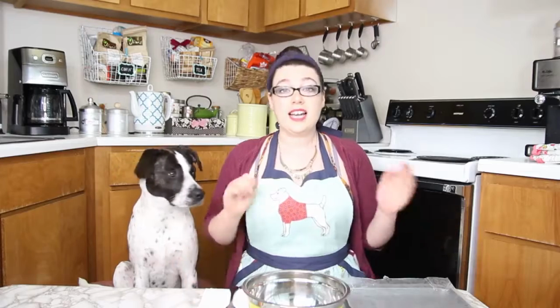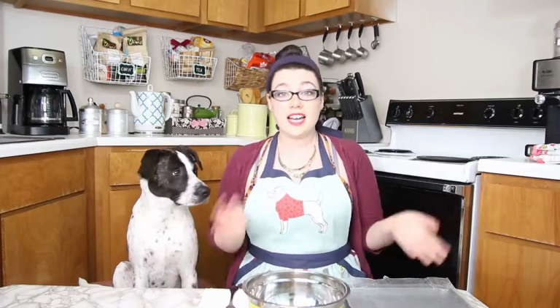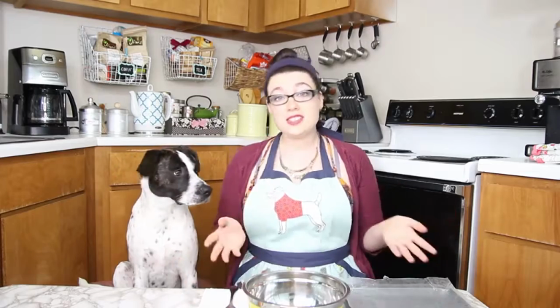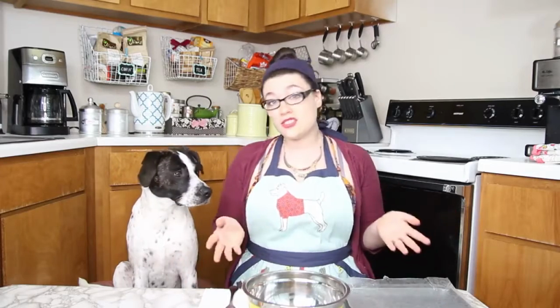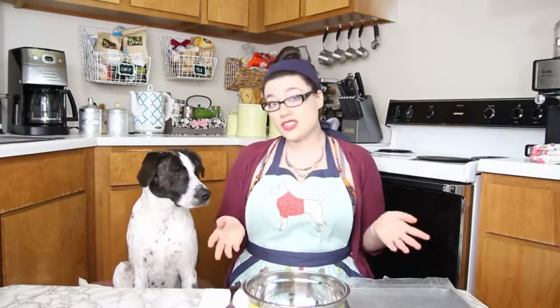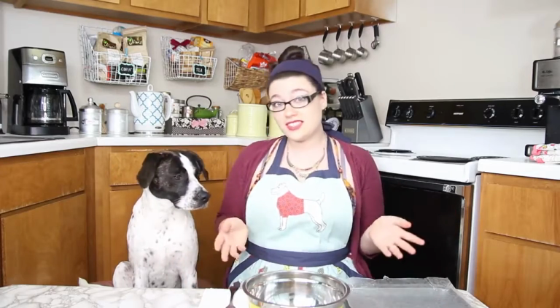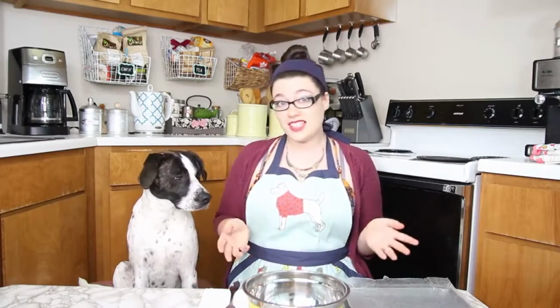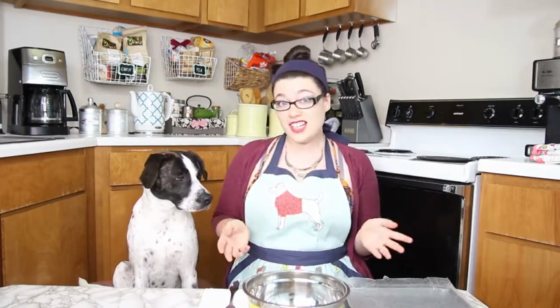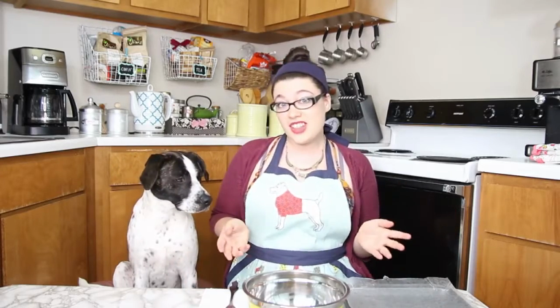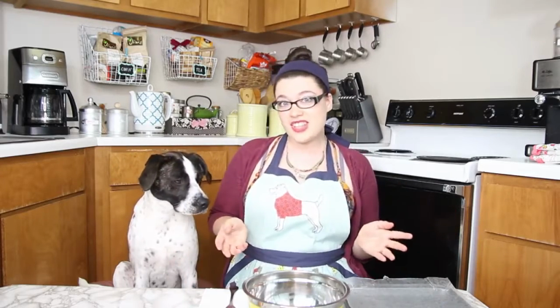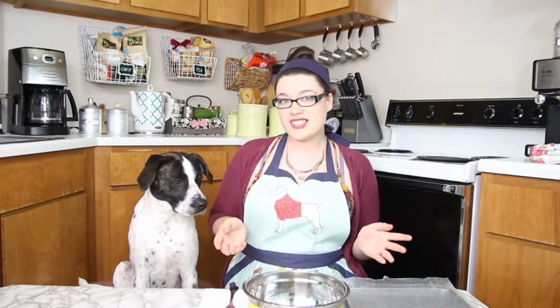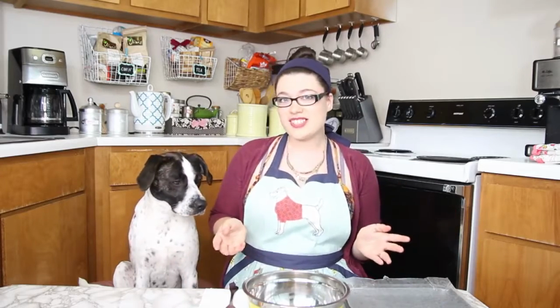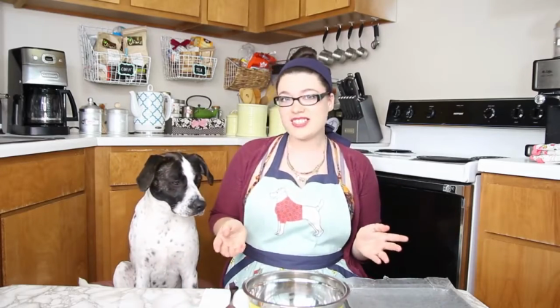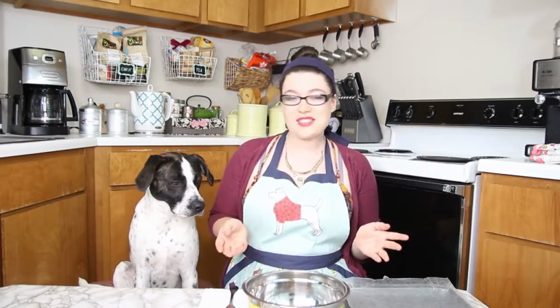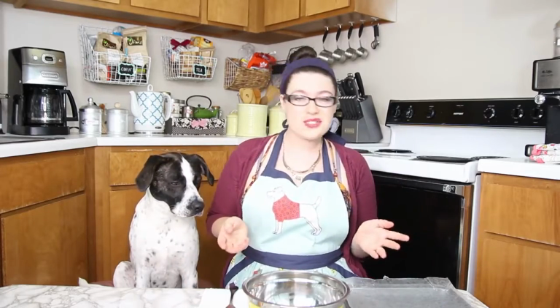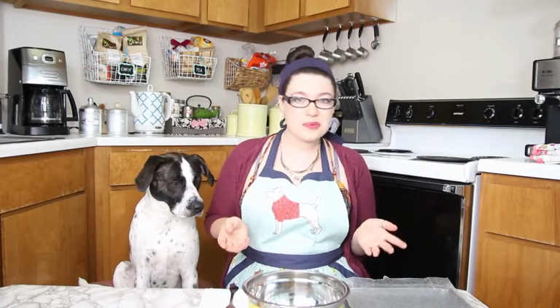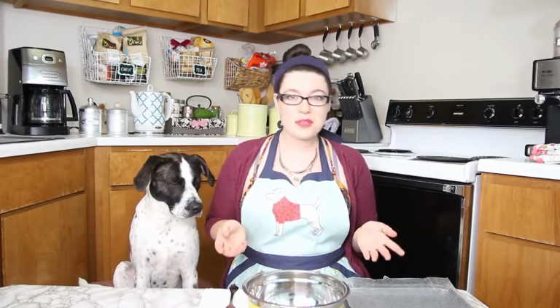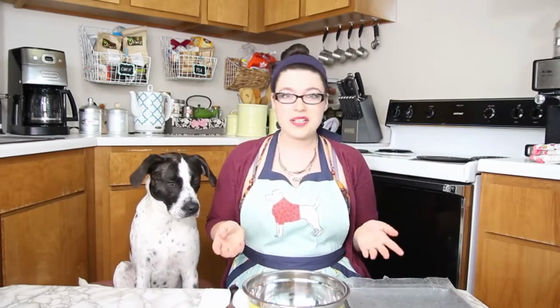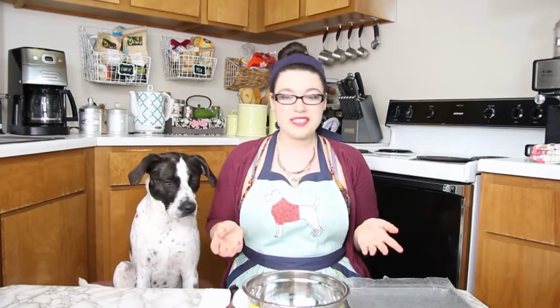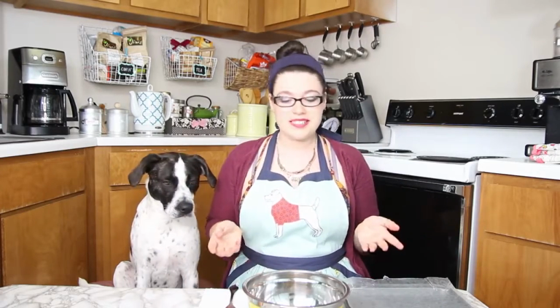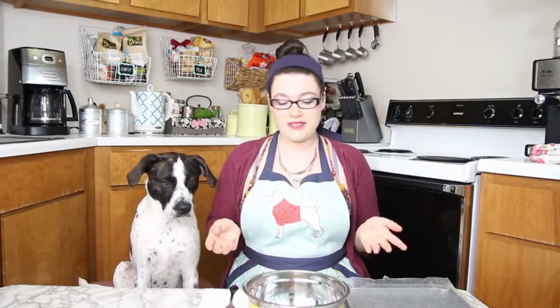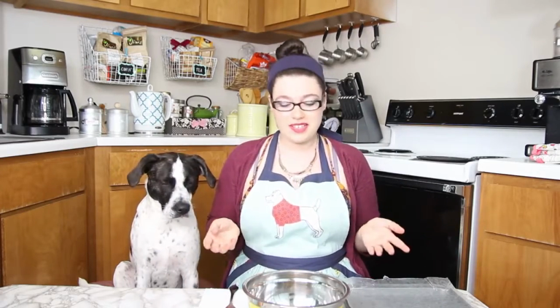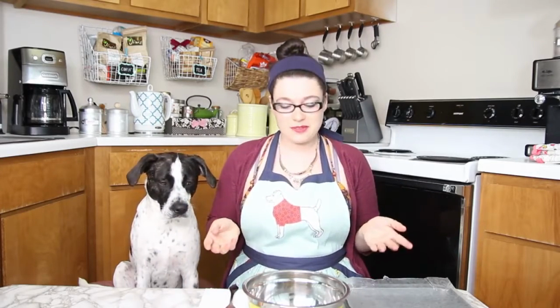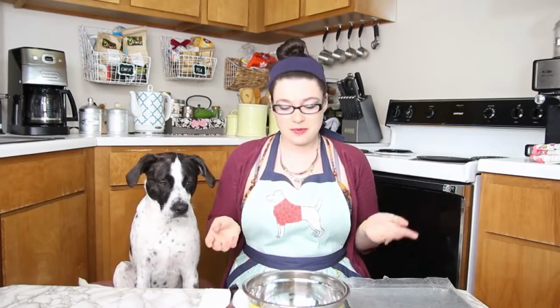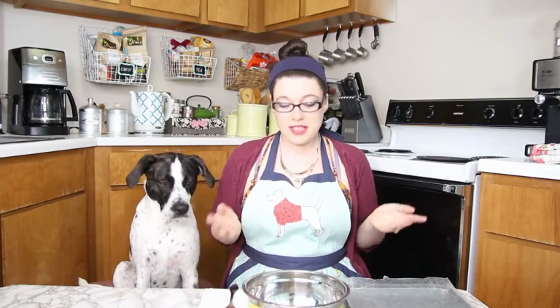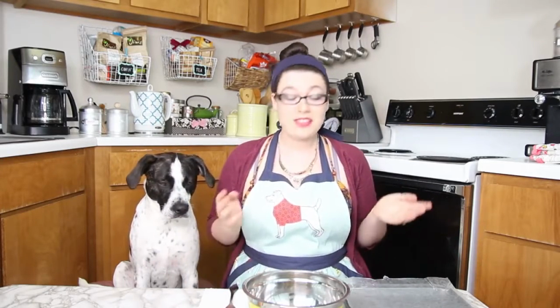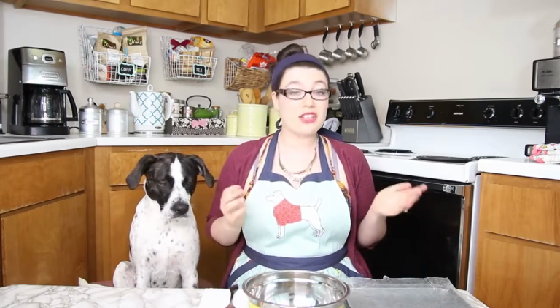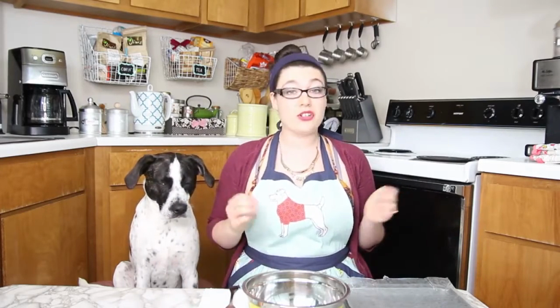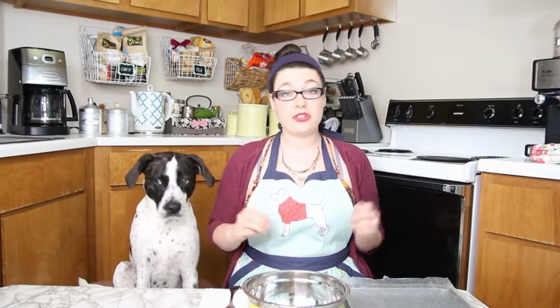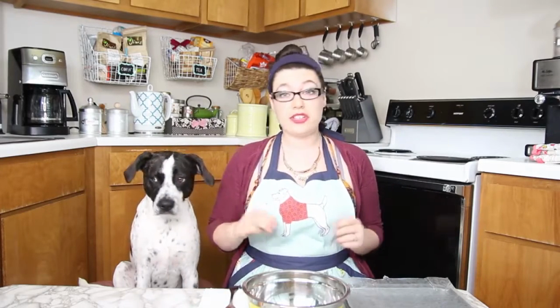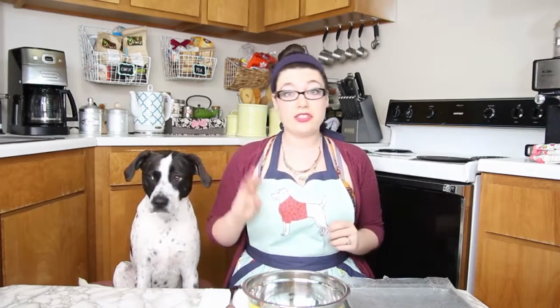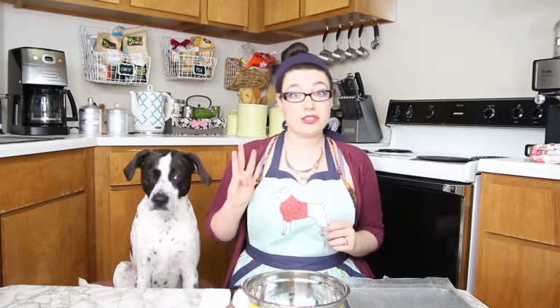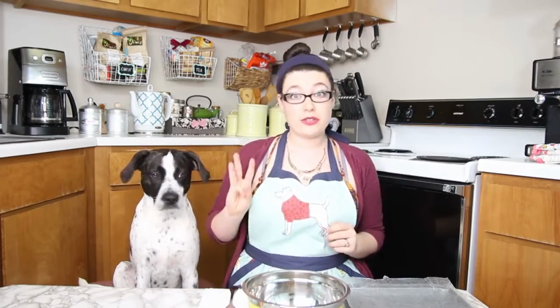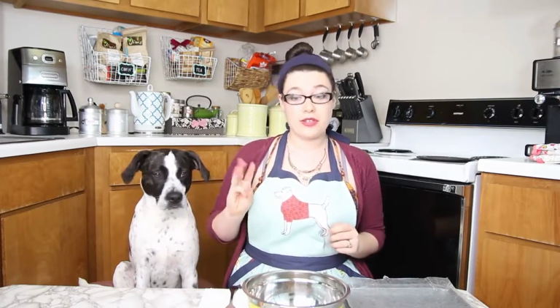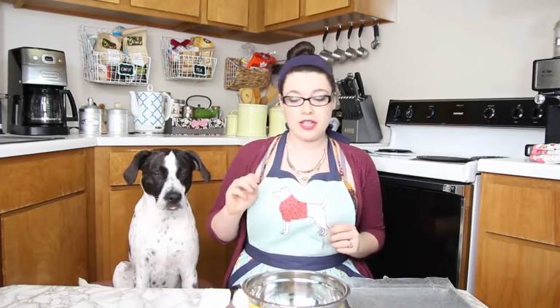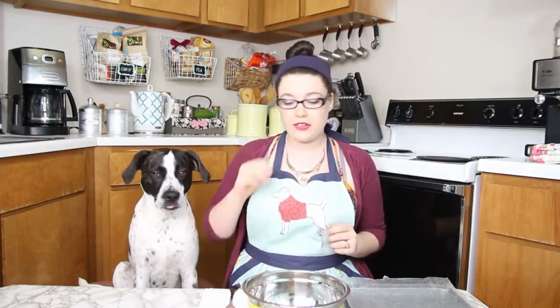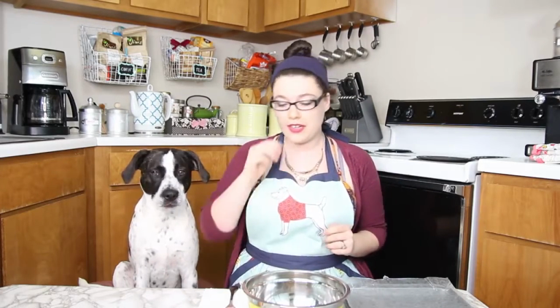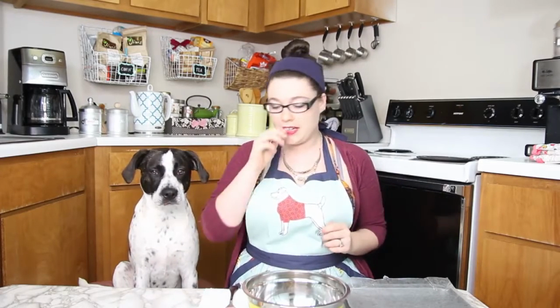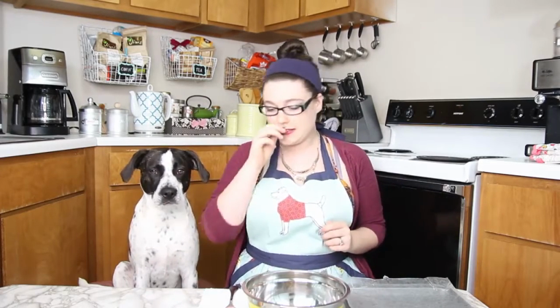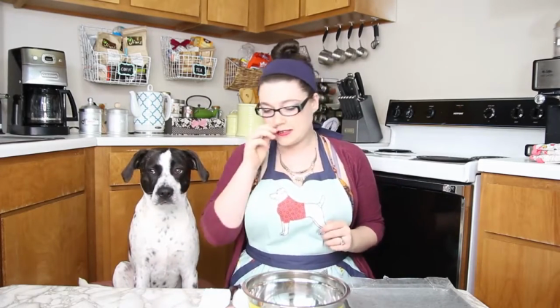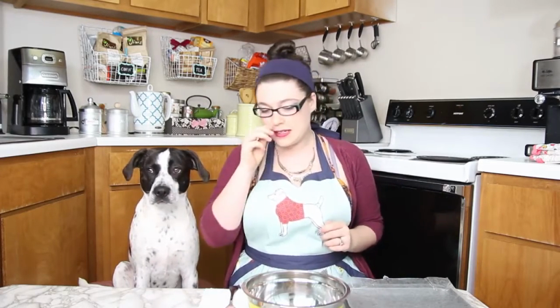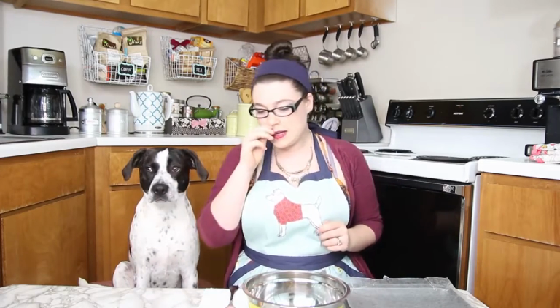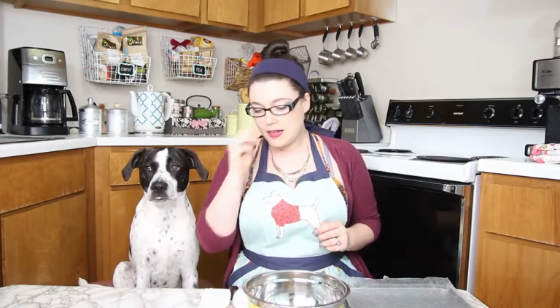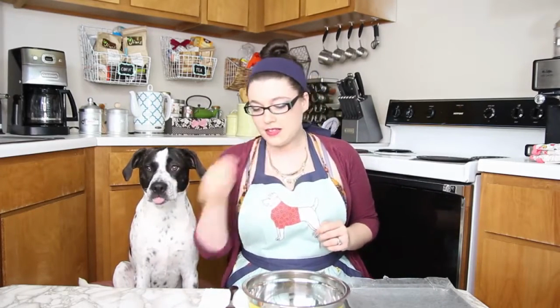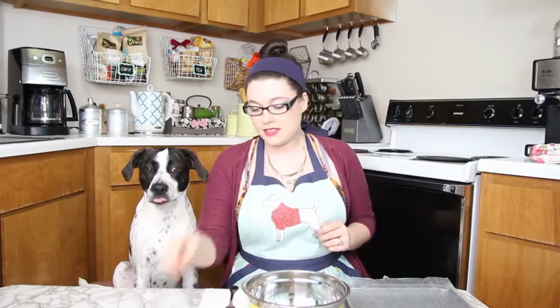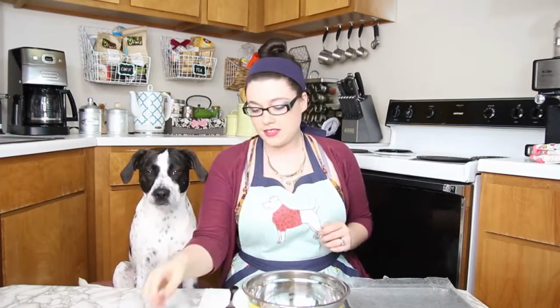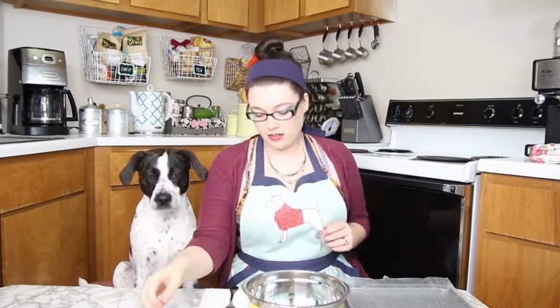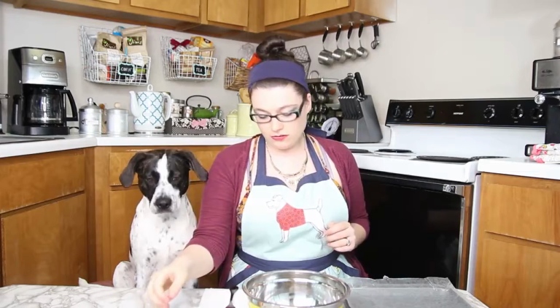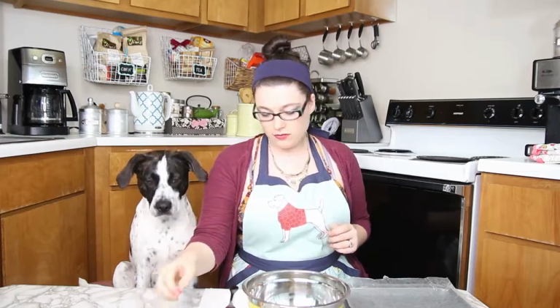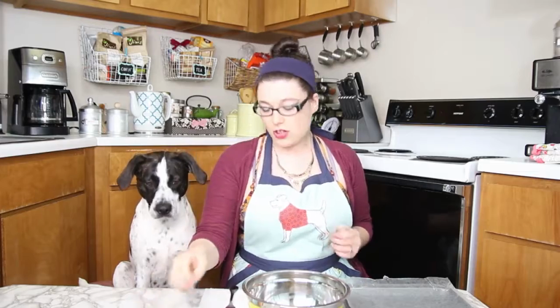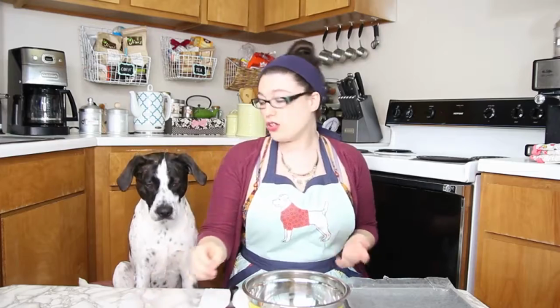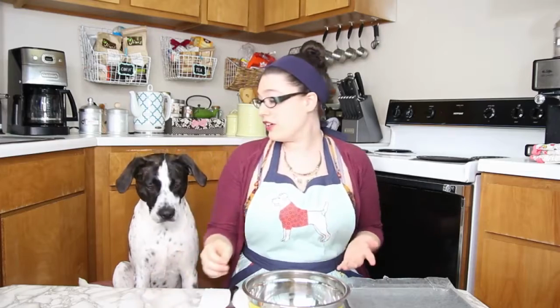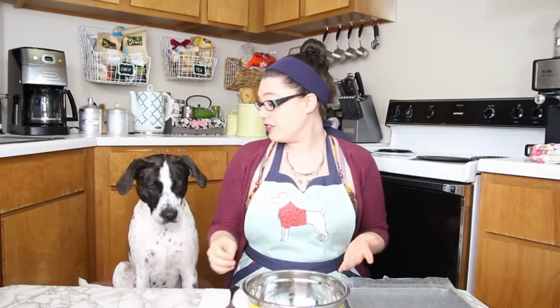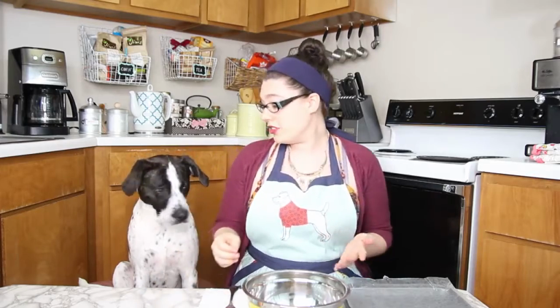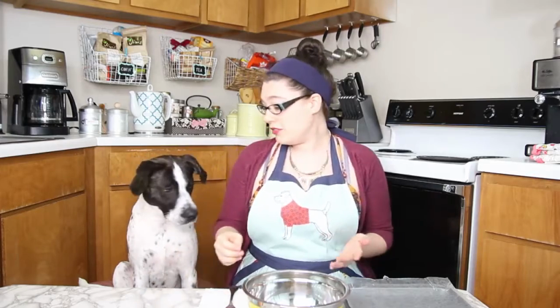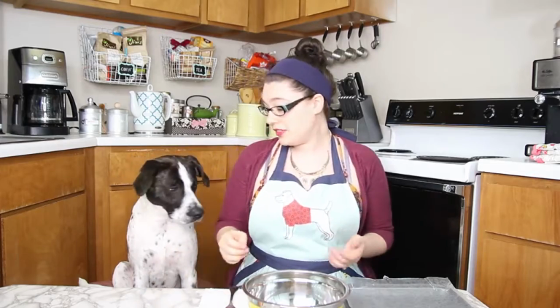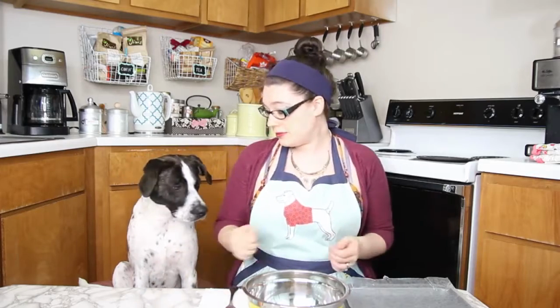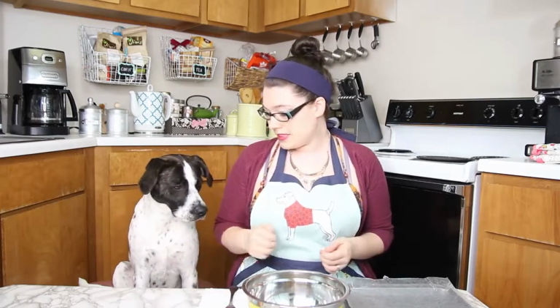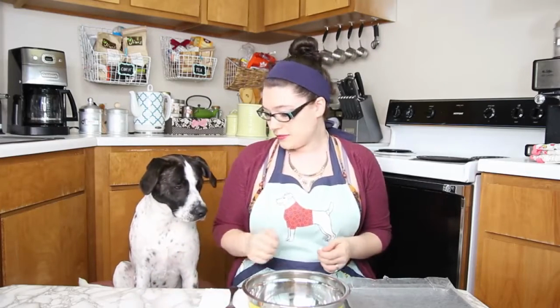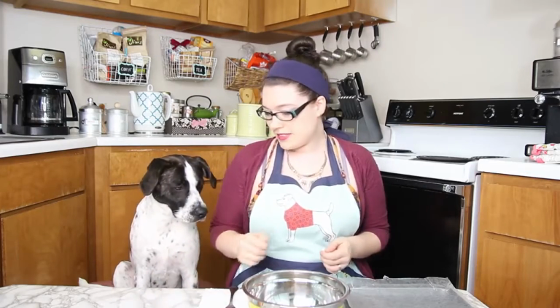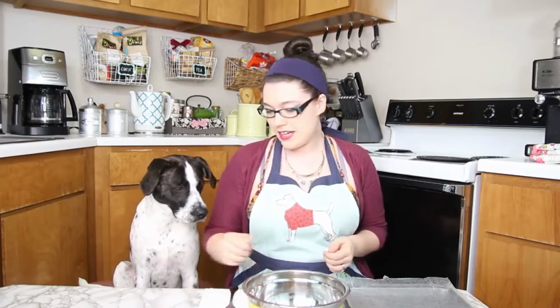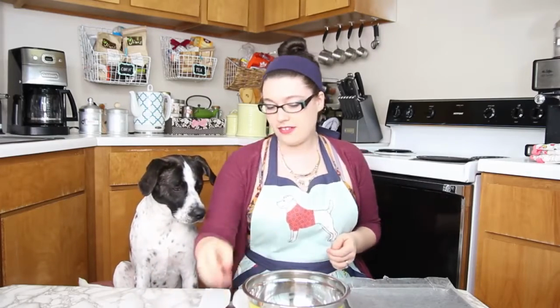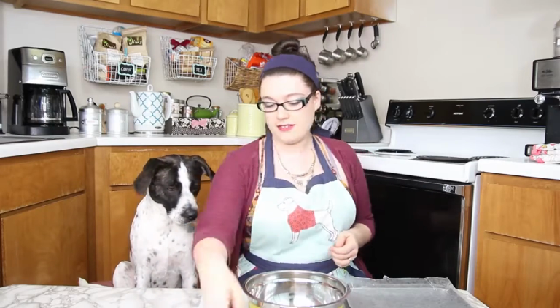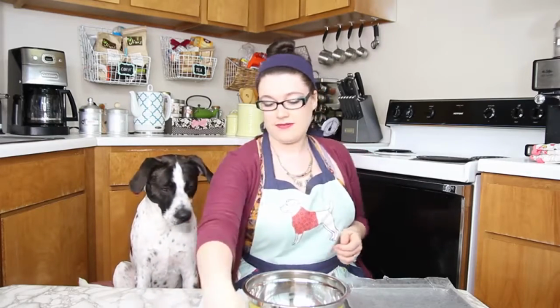As you can see, this is a super easy recipe — literally just three ingredients. So all you have to do is mix them together.